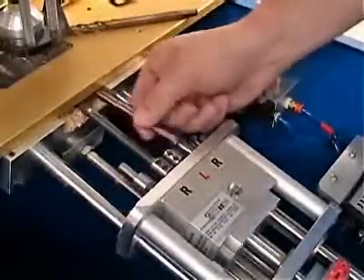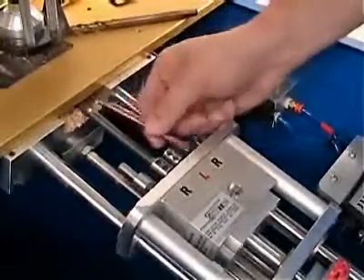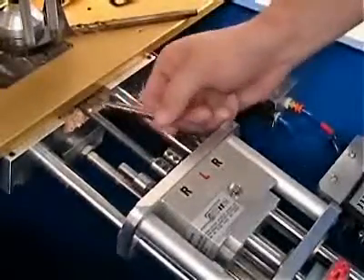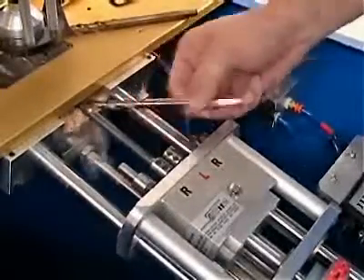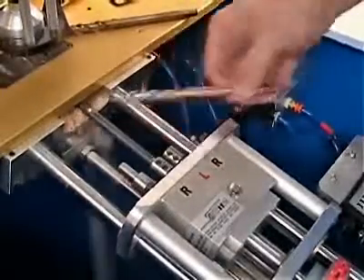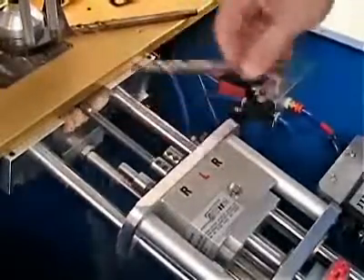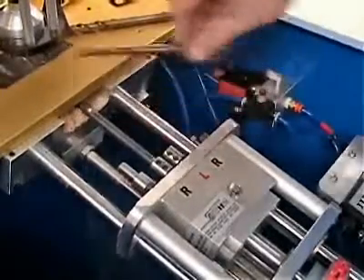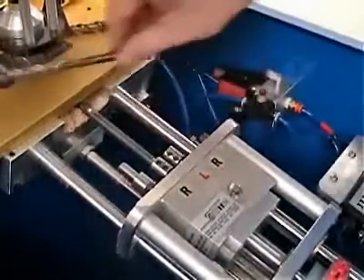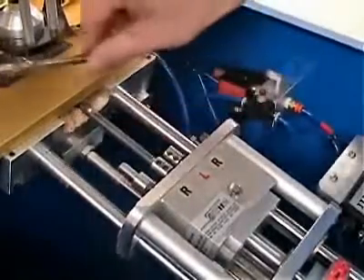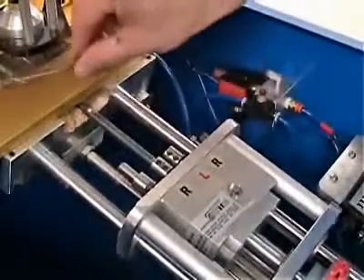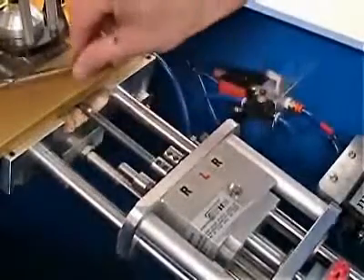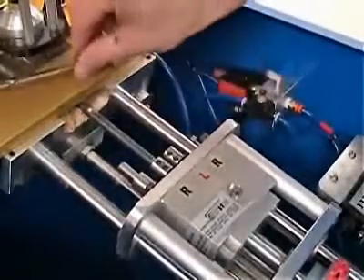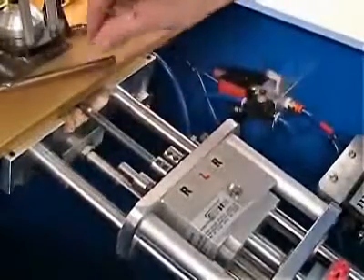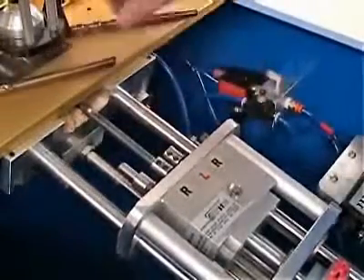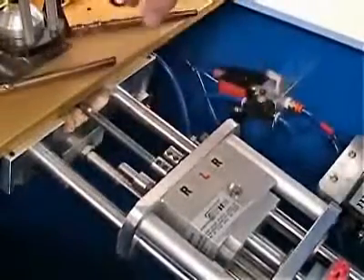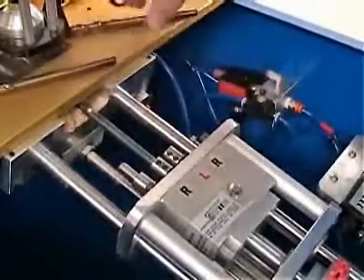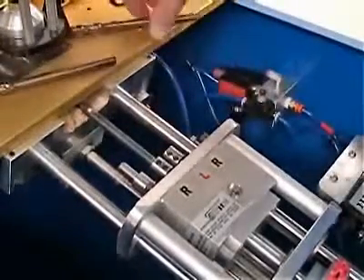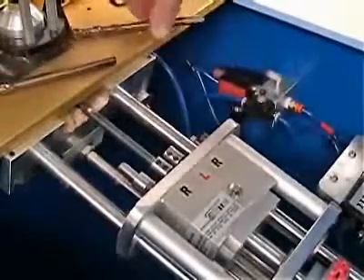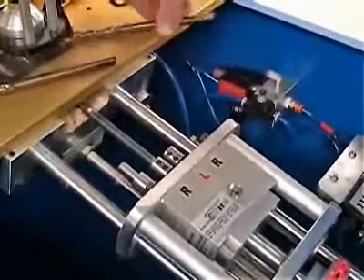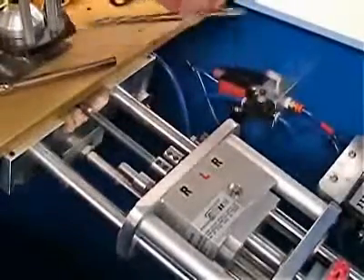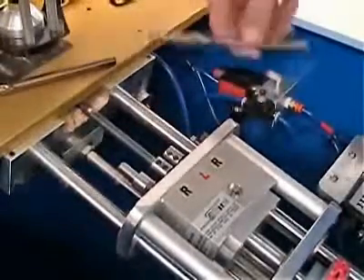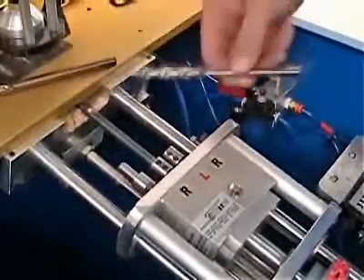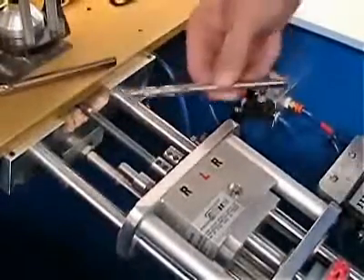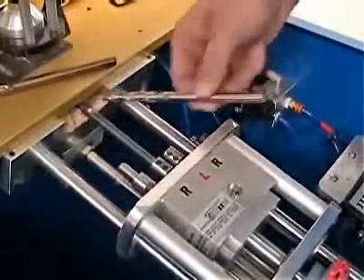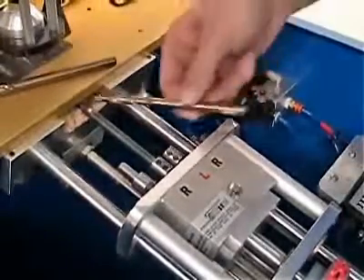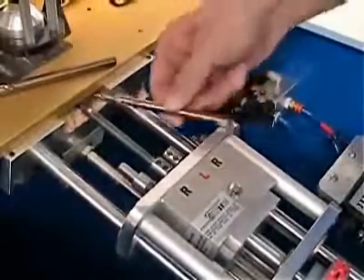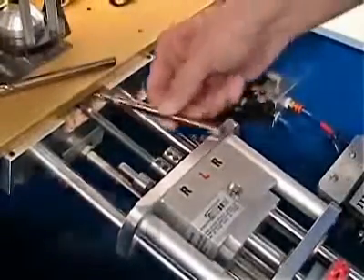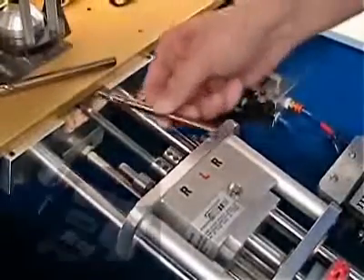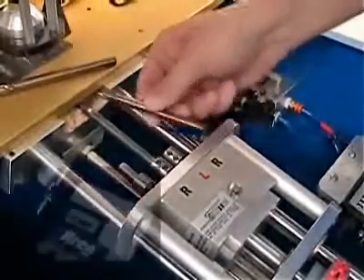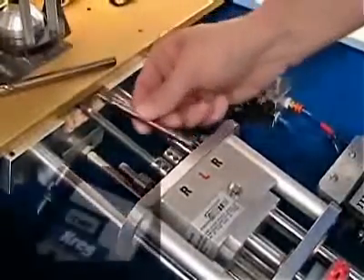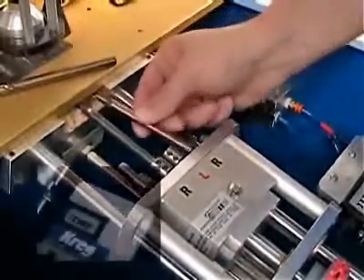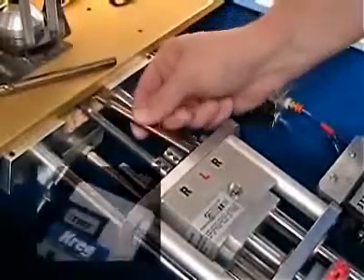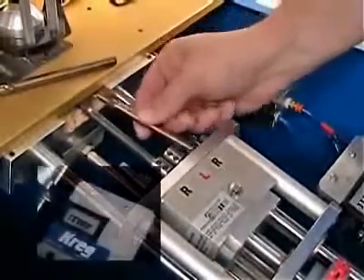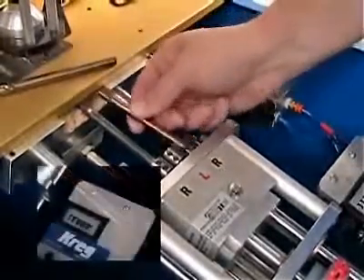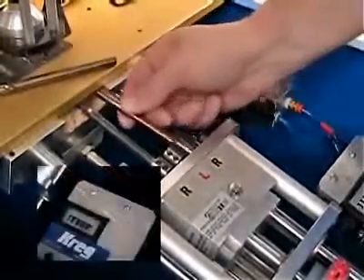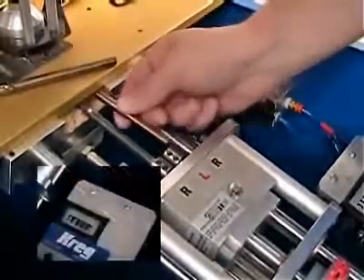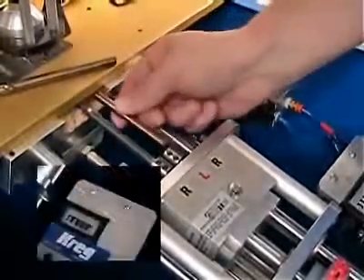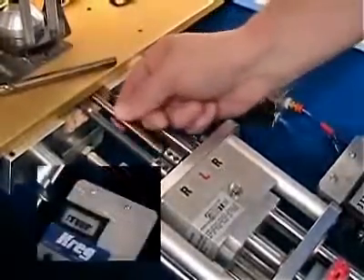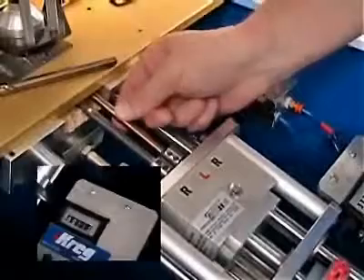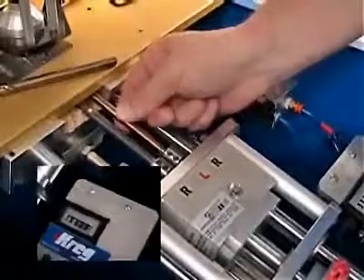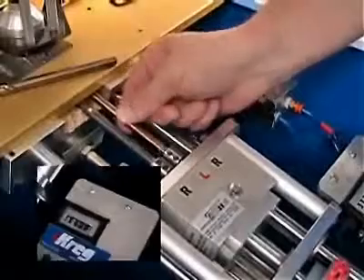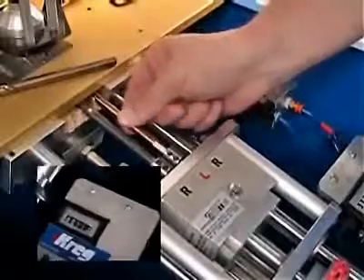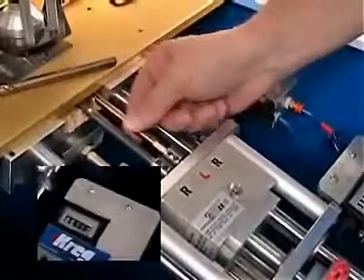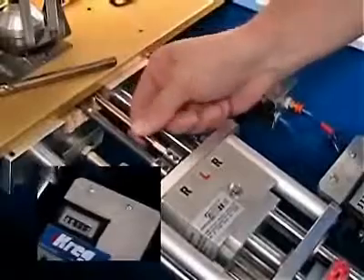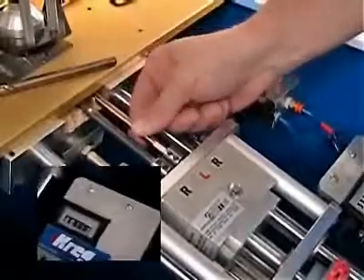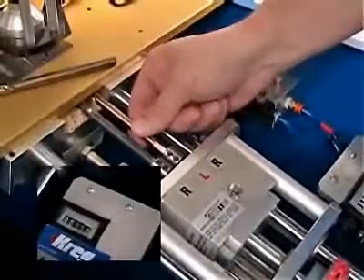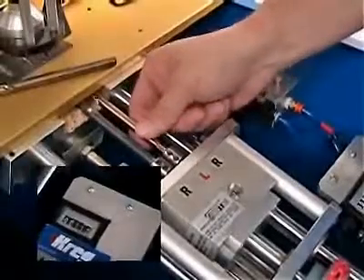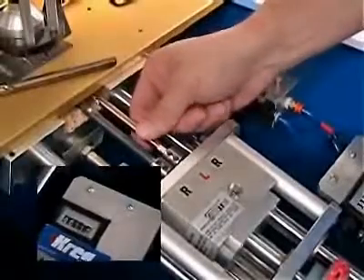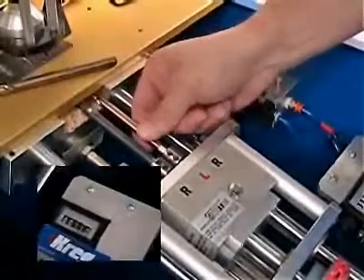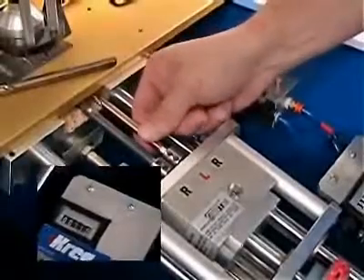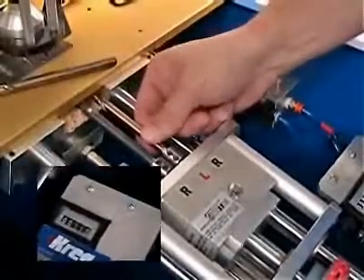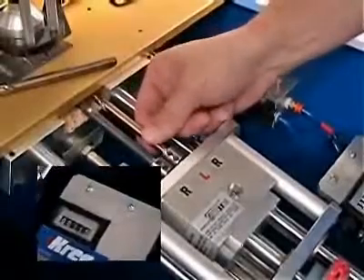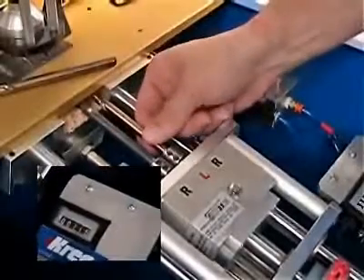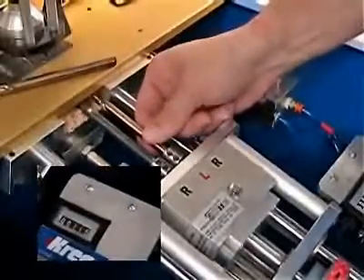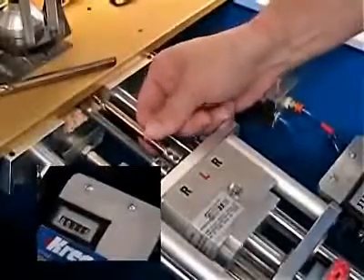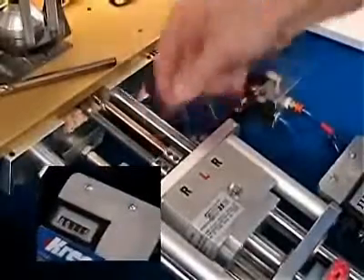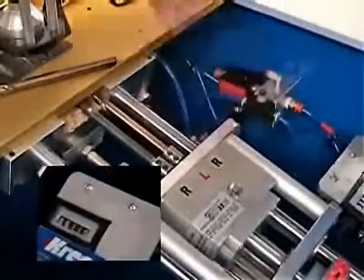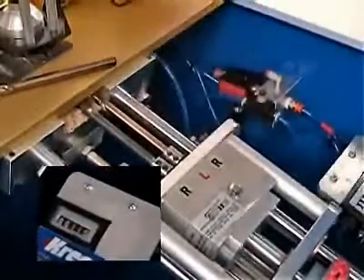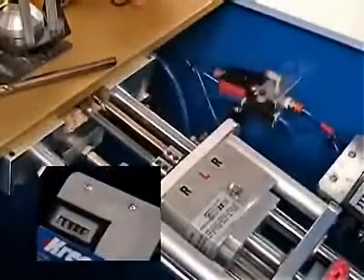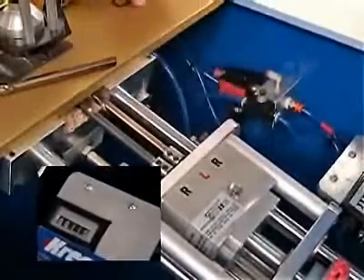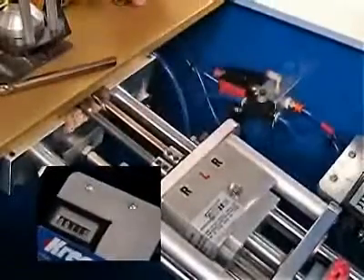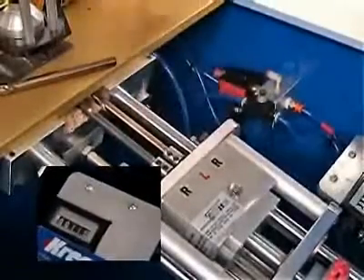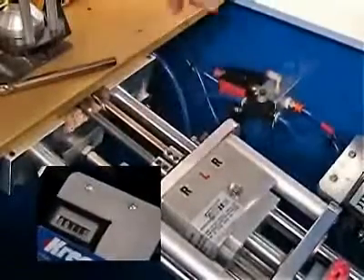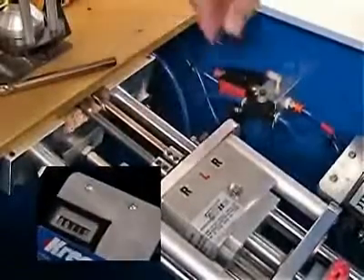We recommend changing the bit approximately every 7,000 holes, which can be easily tracked with a cycle counter located on the control panel.